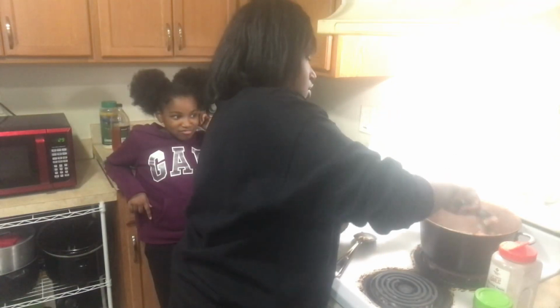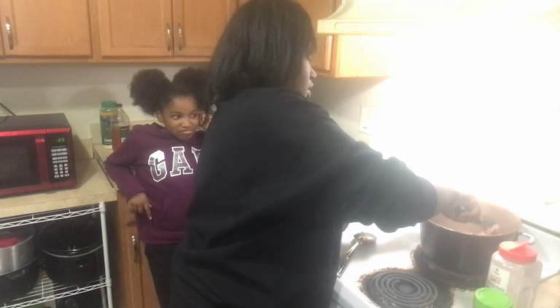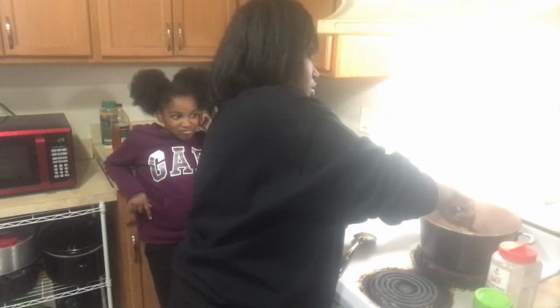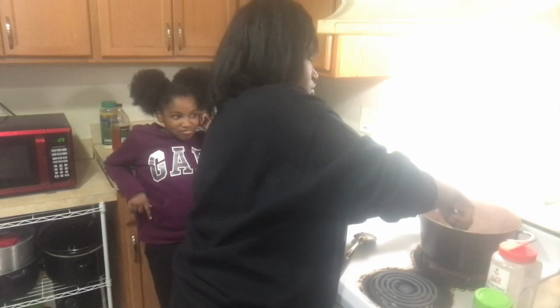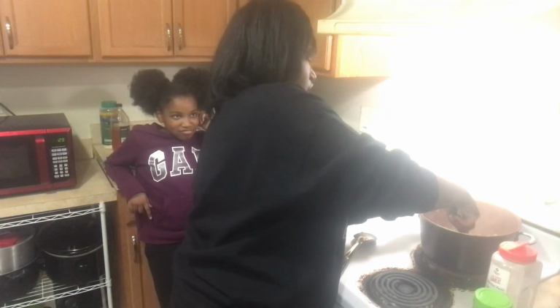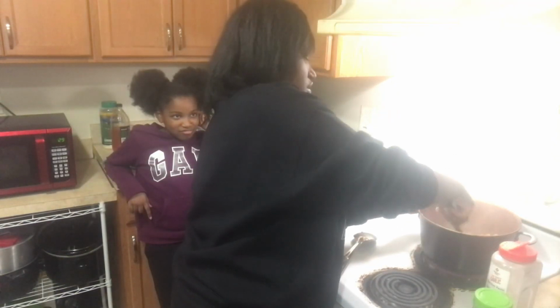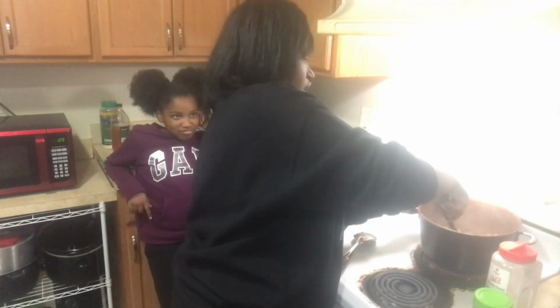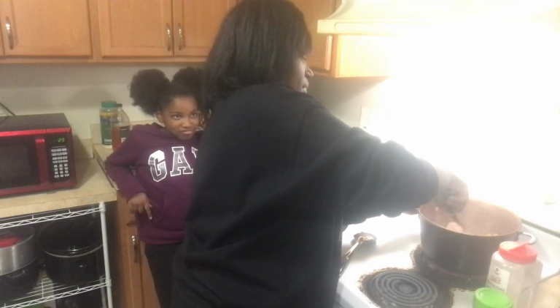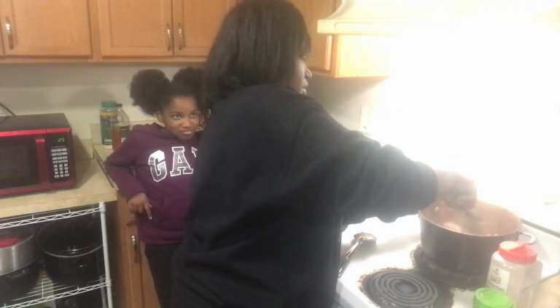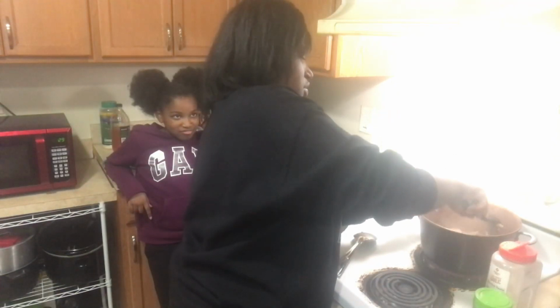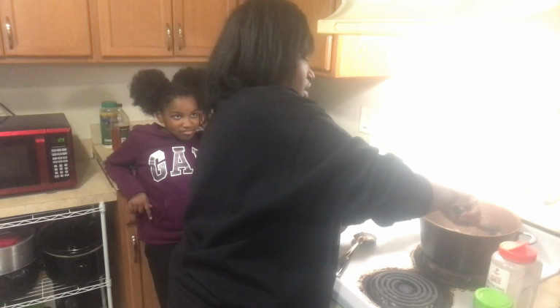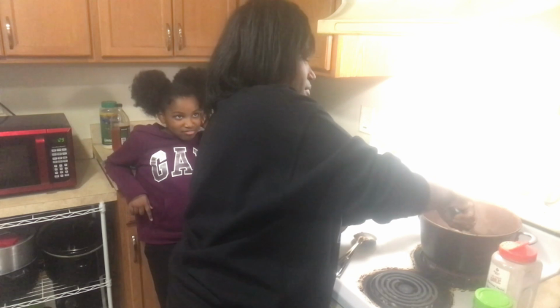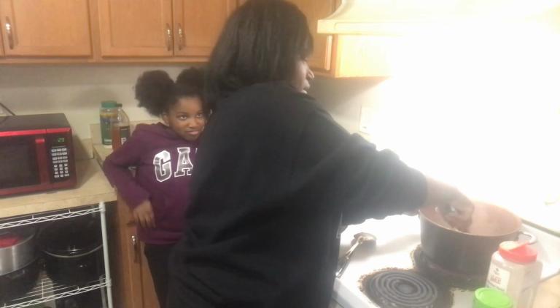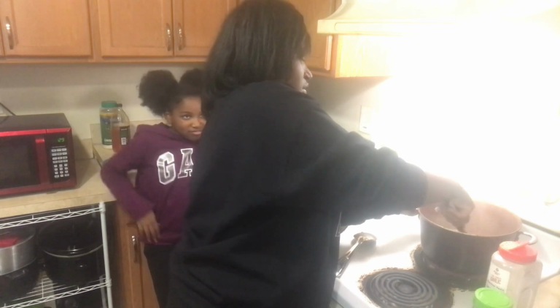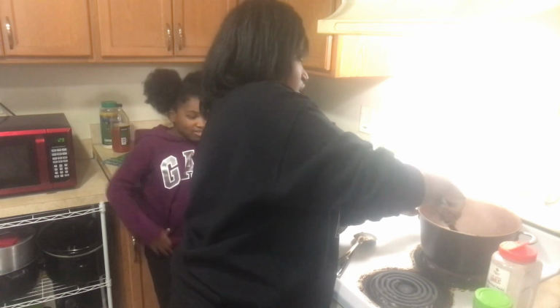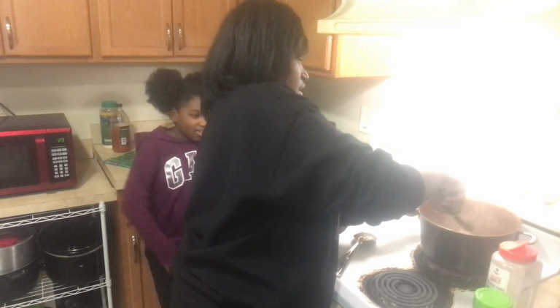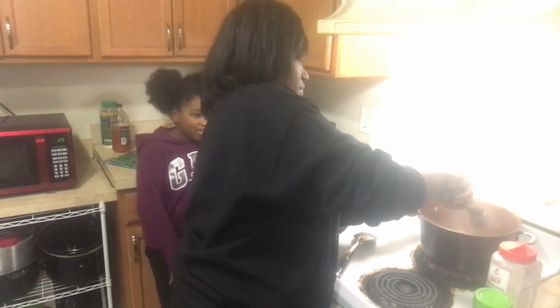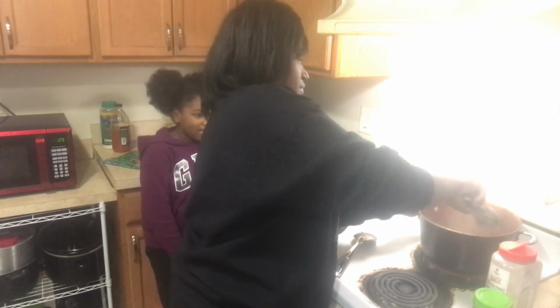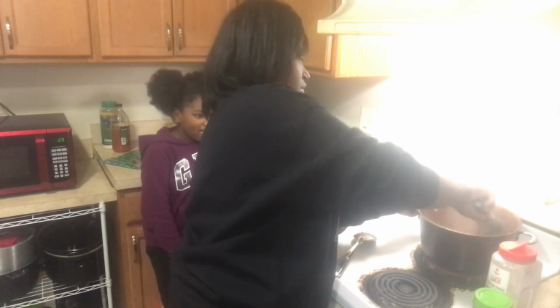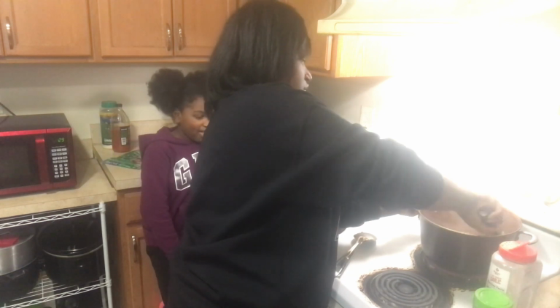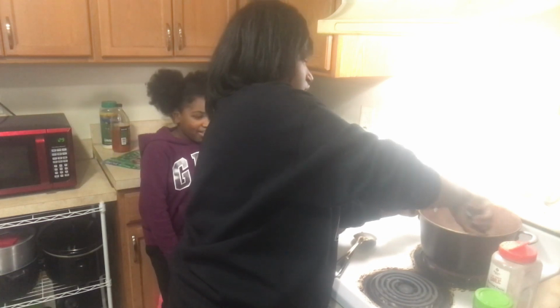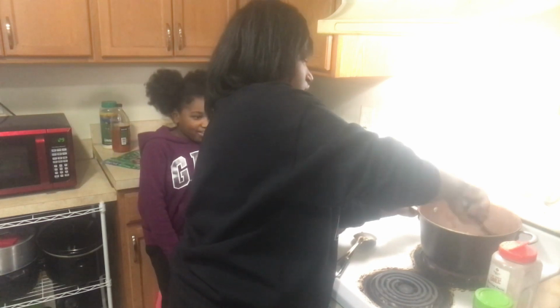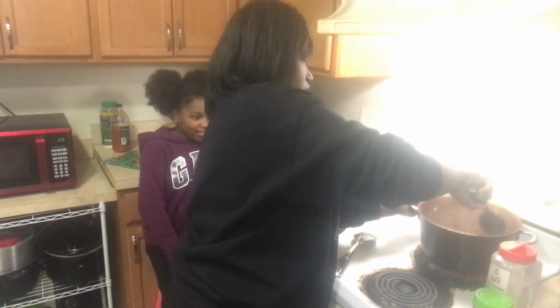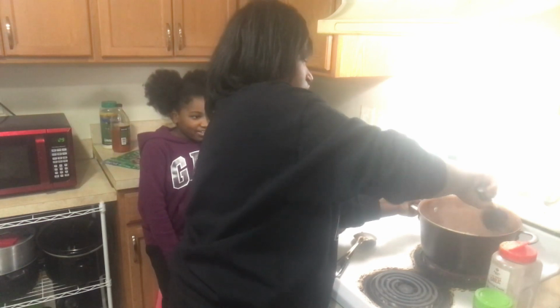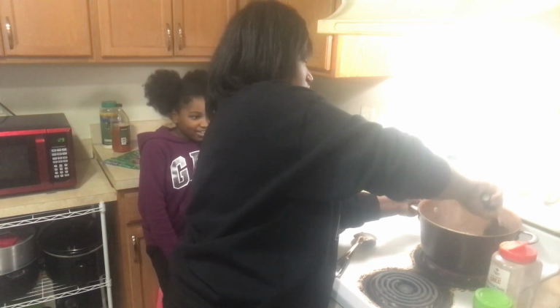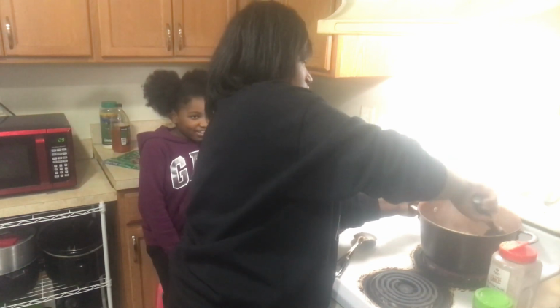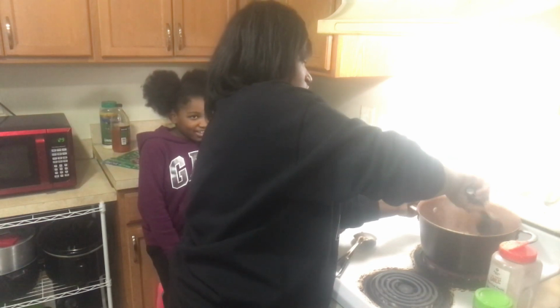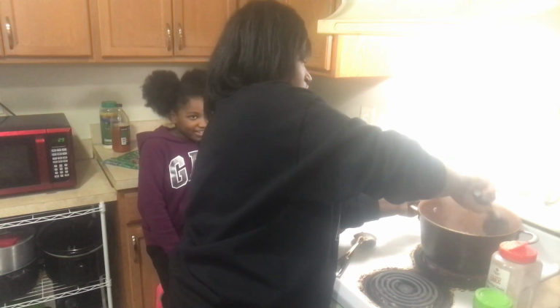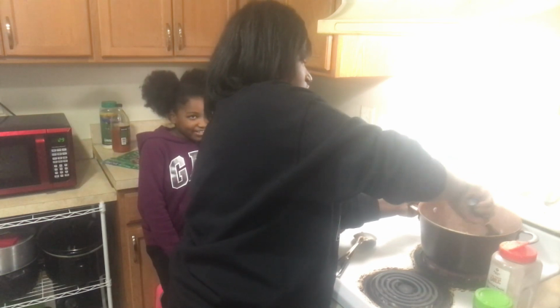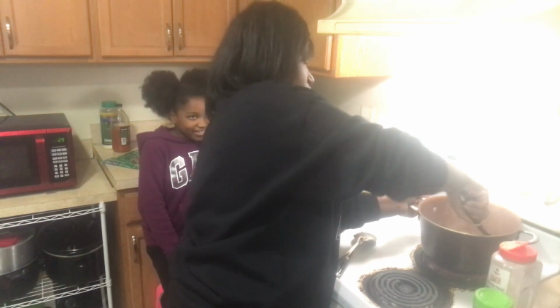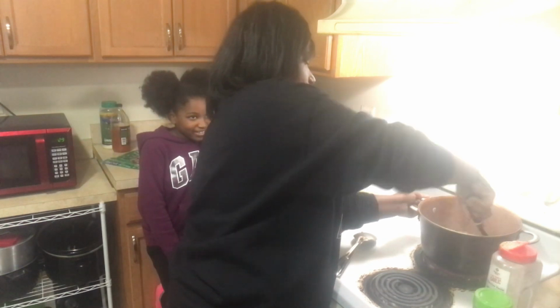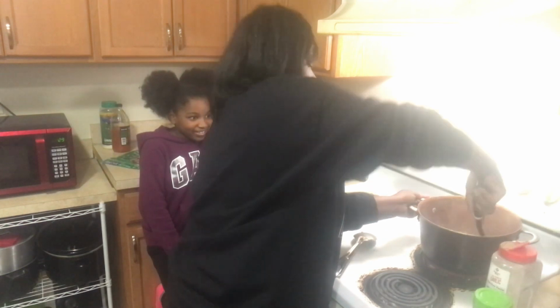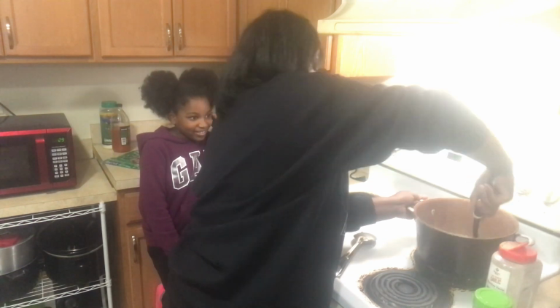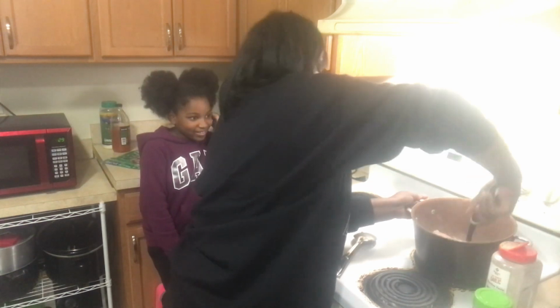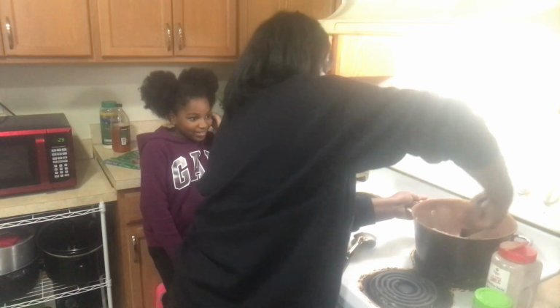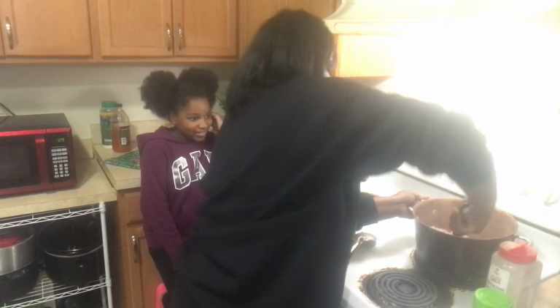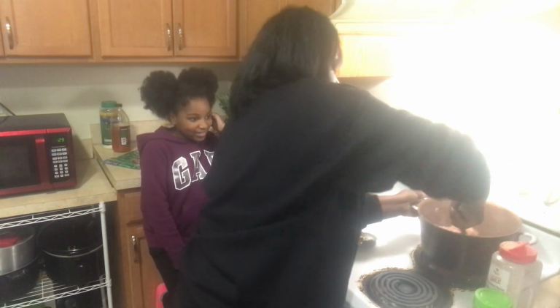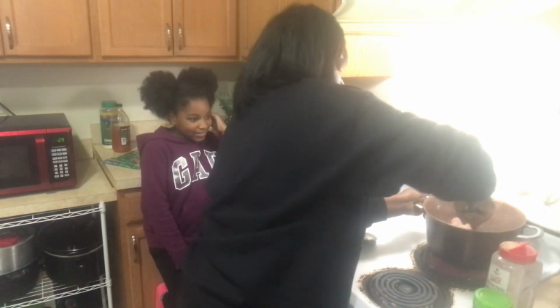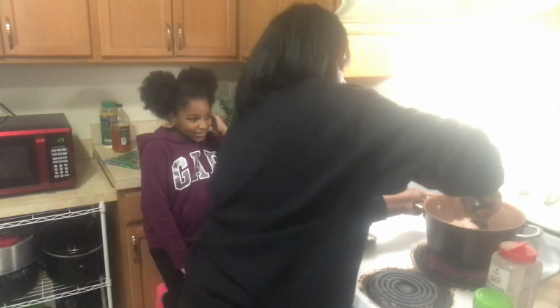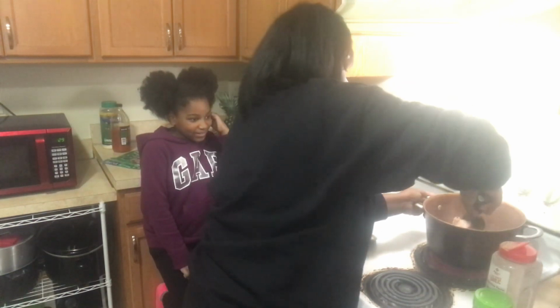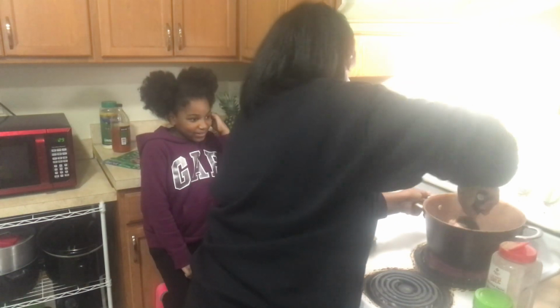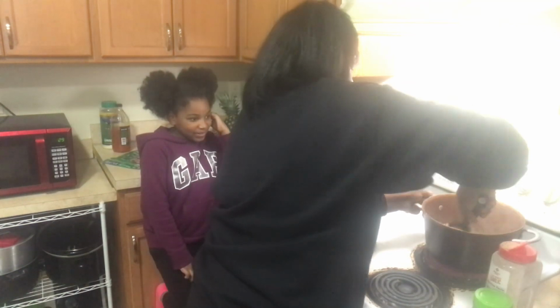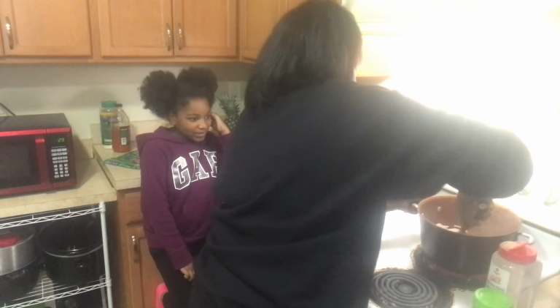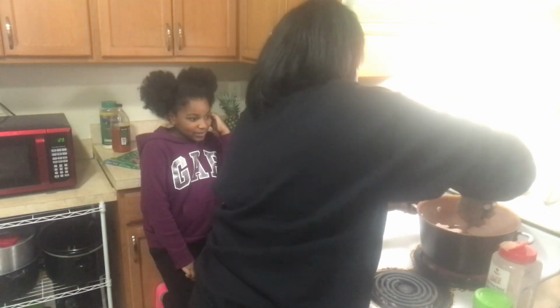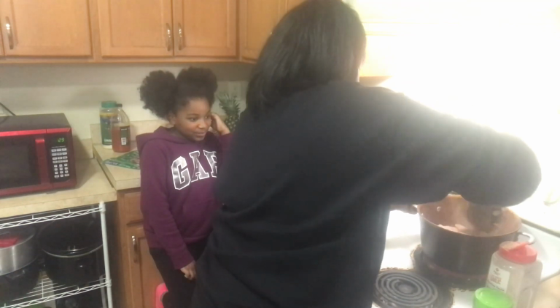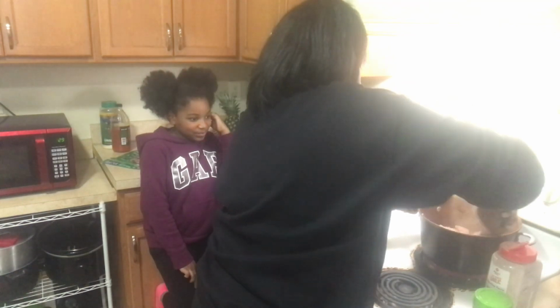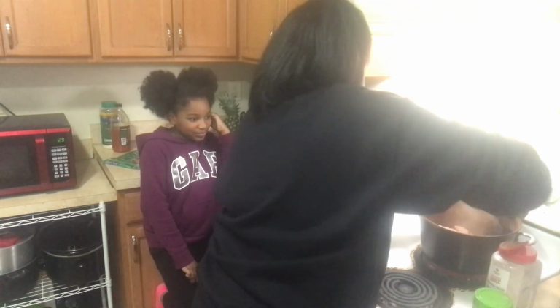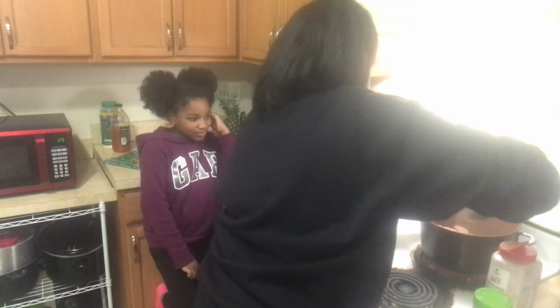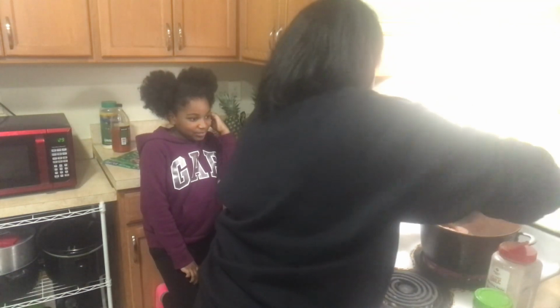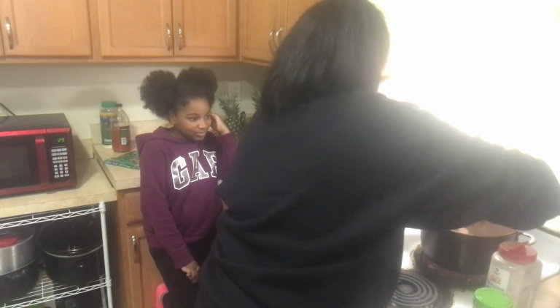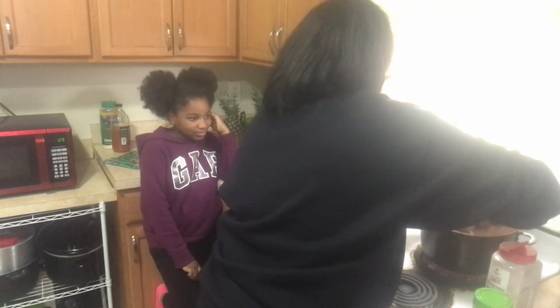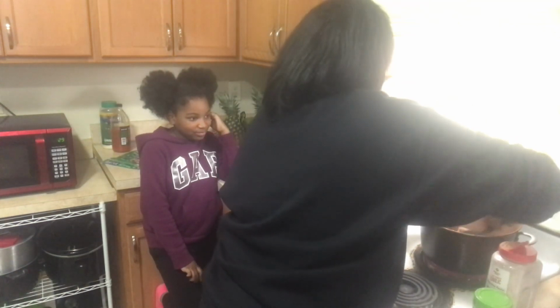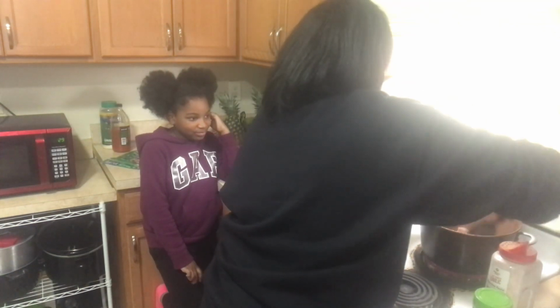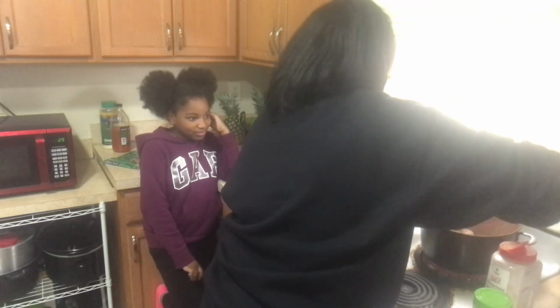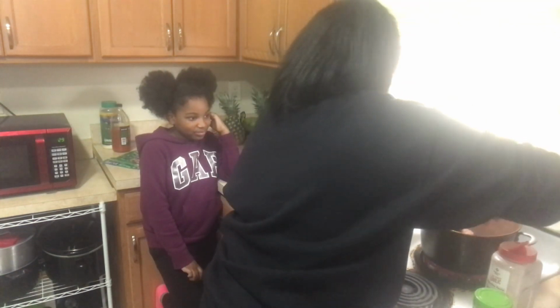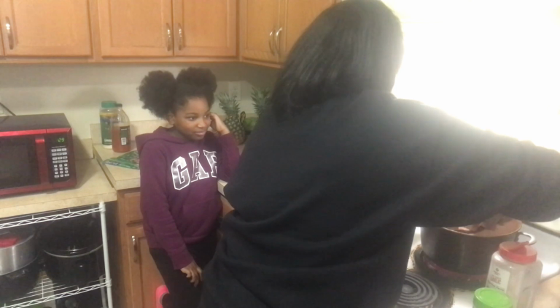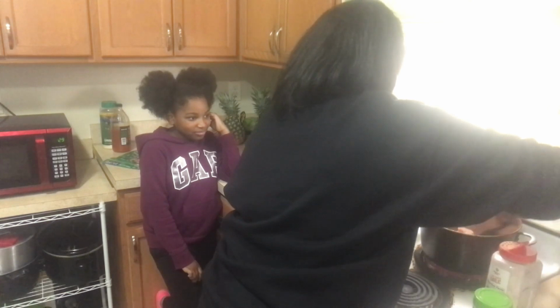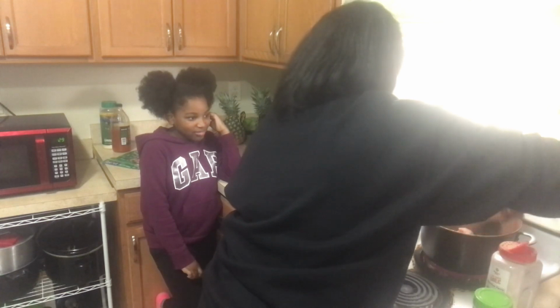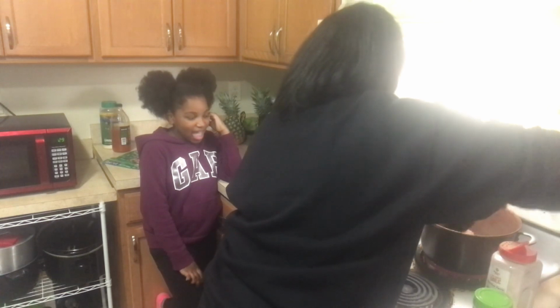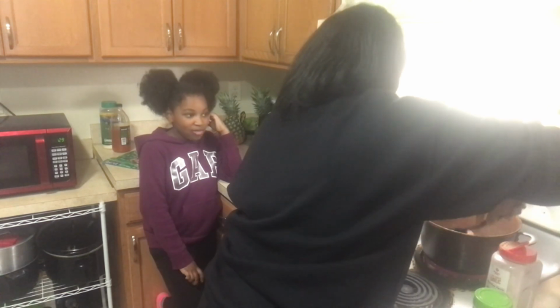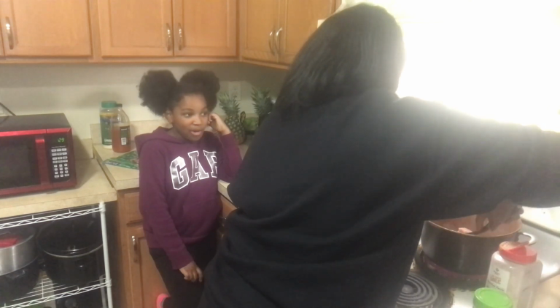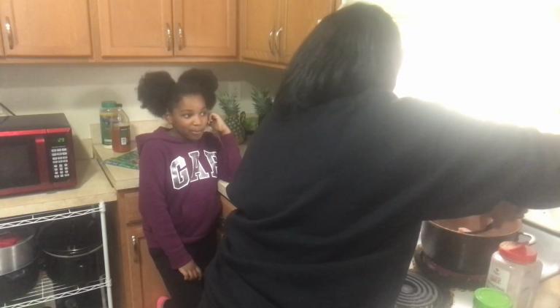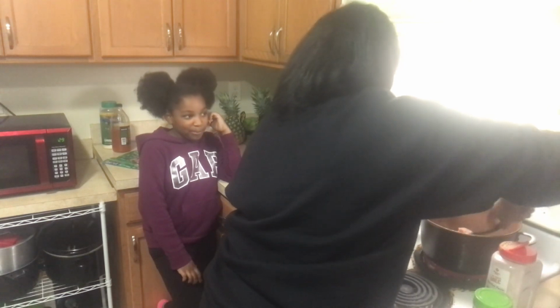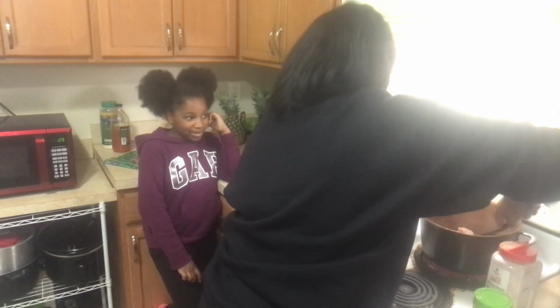They take about the same amount of time — I cook them at the same amount of time. Which one do you want, chicken or beef?